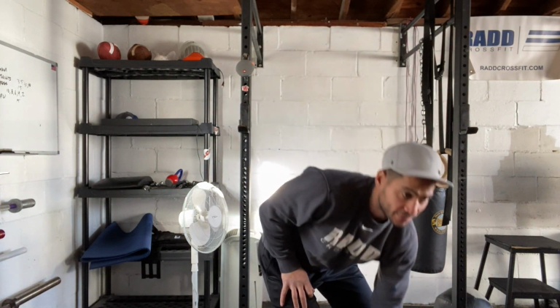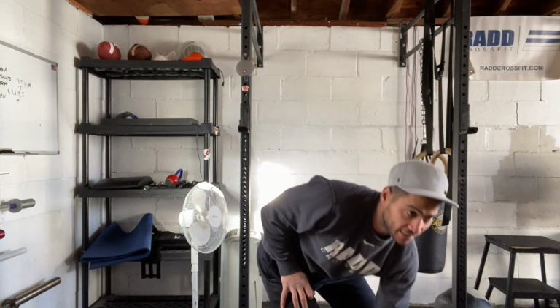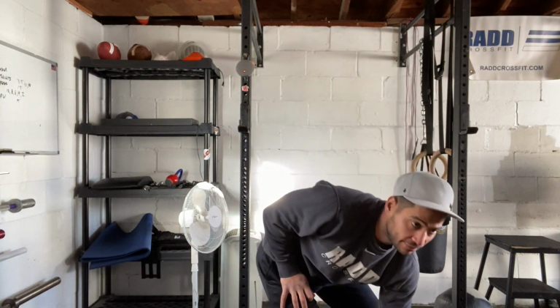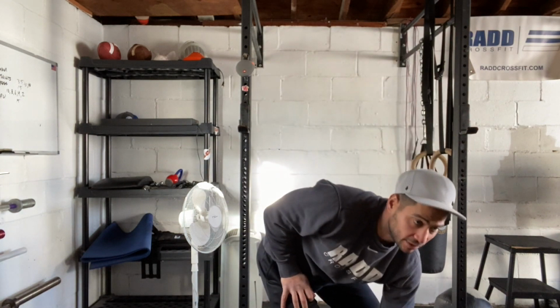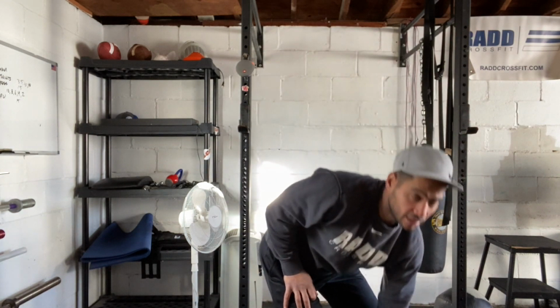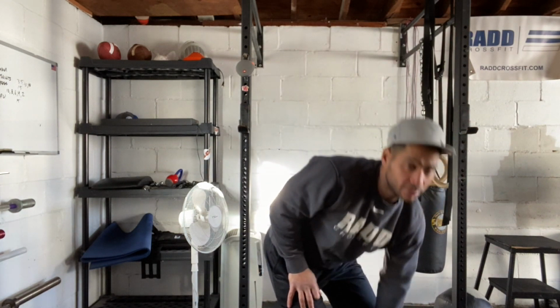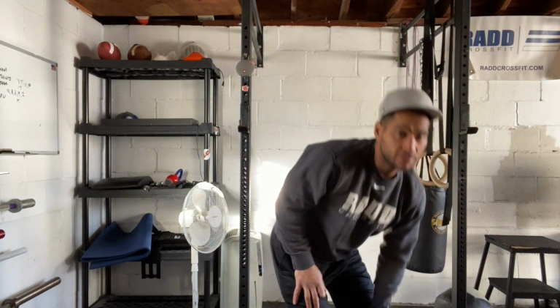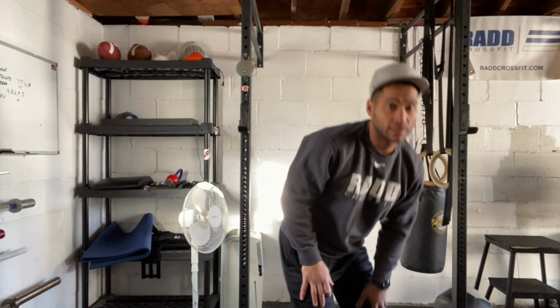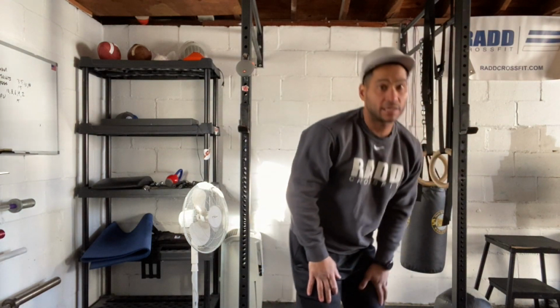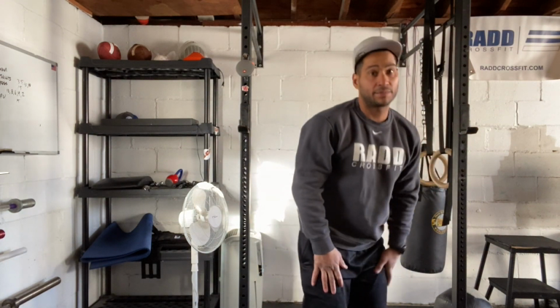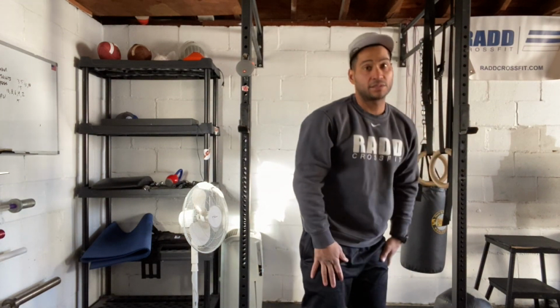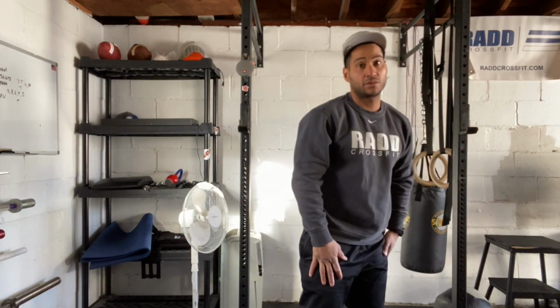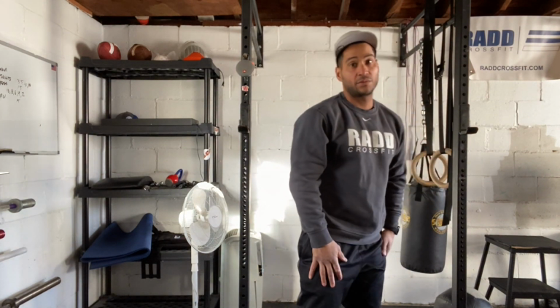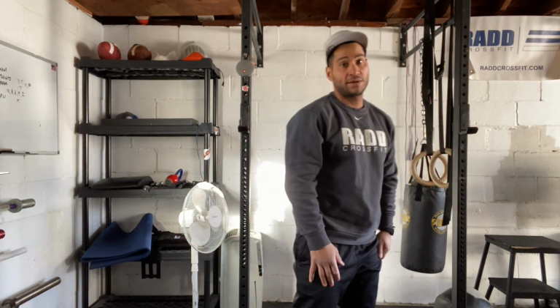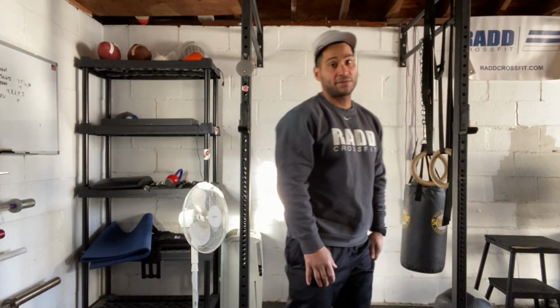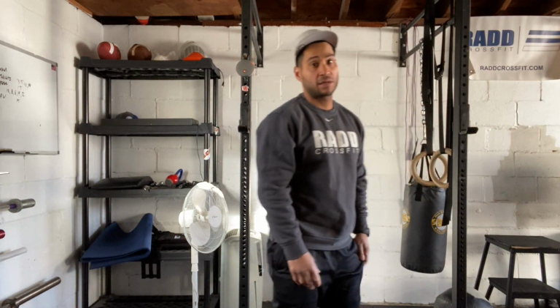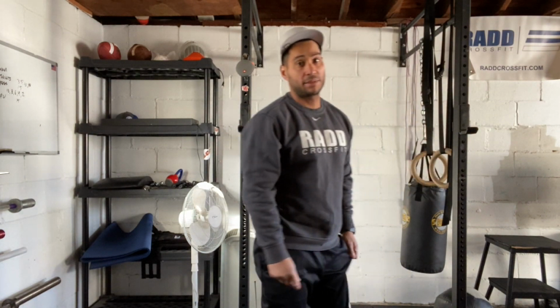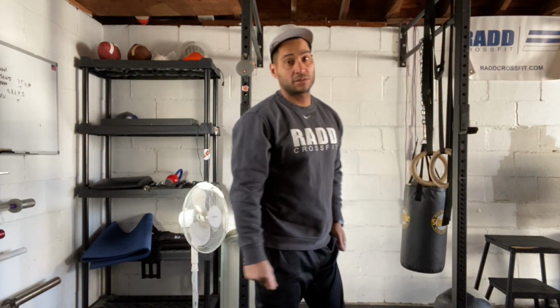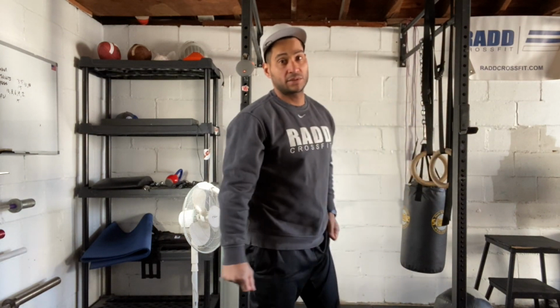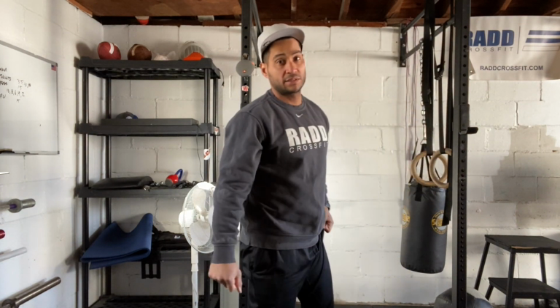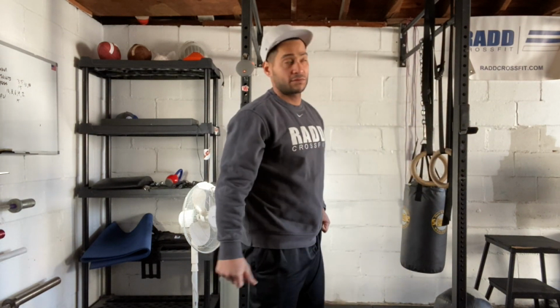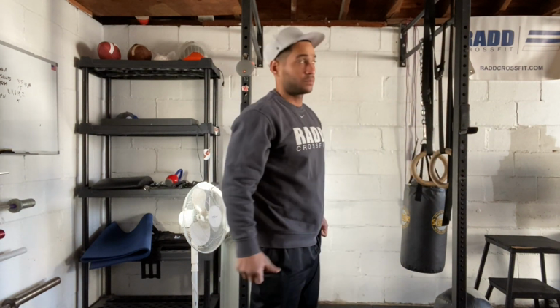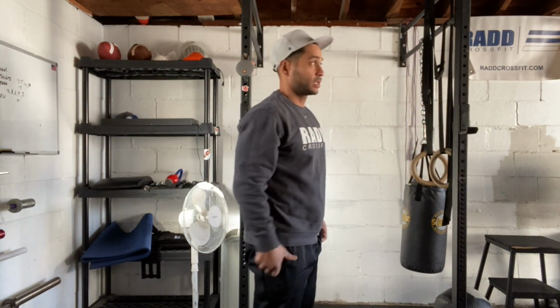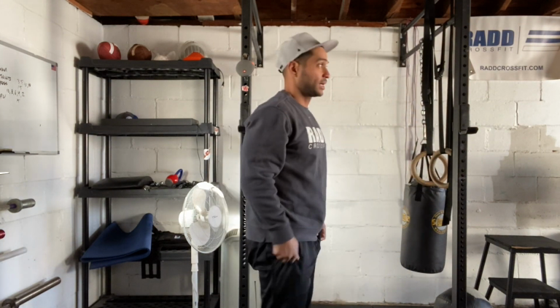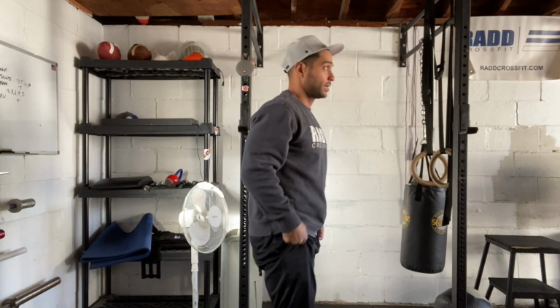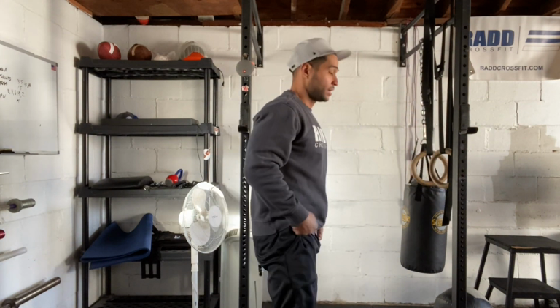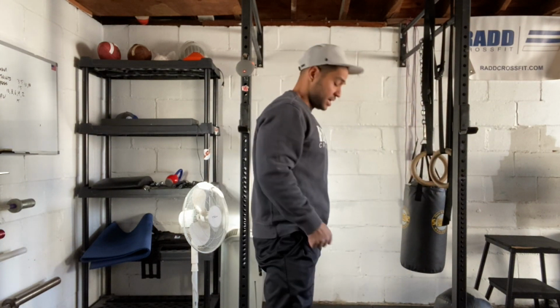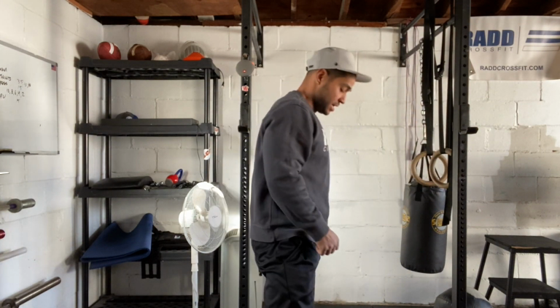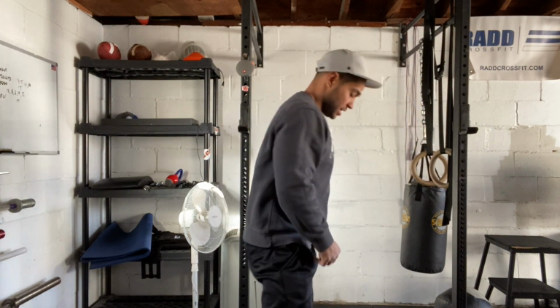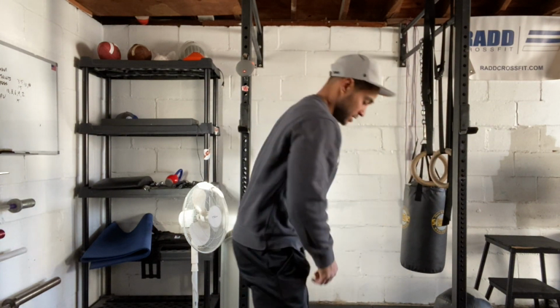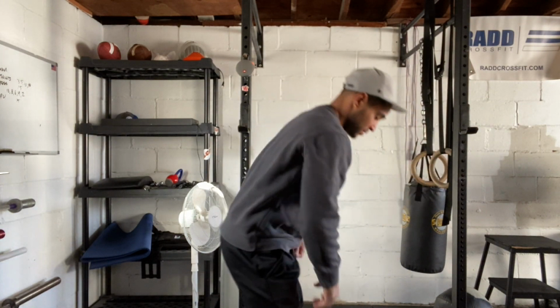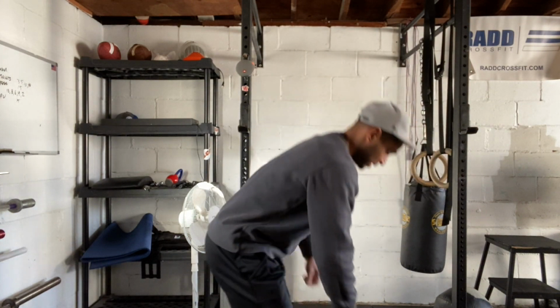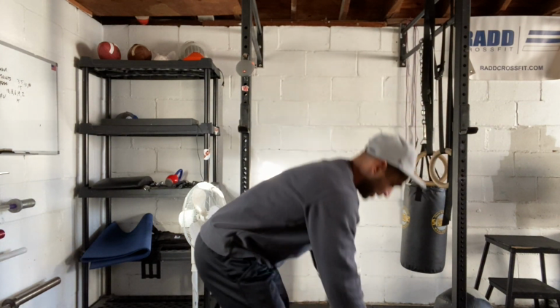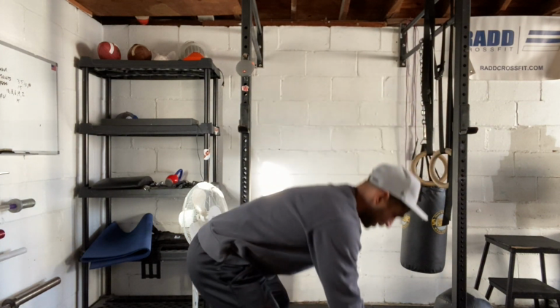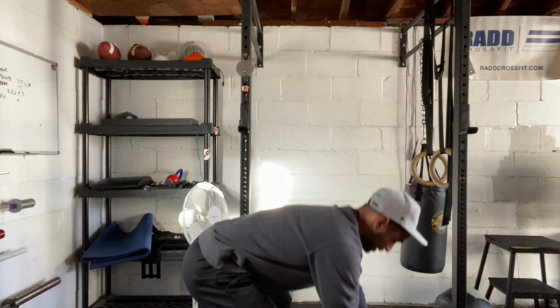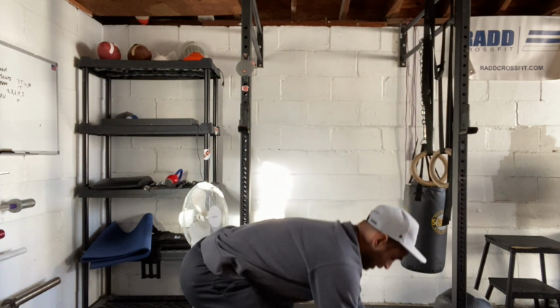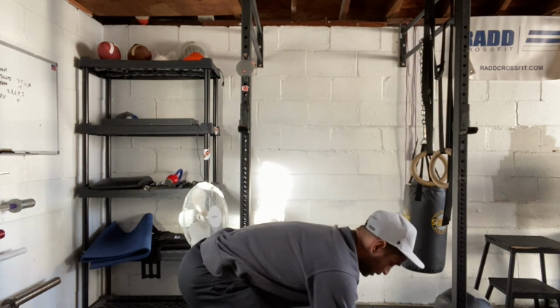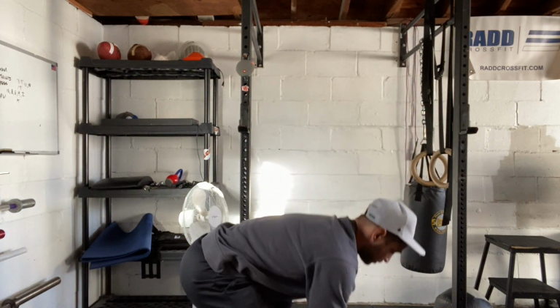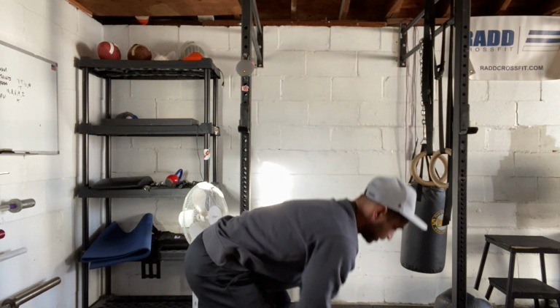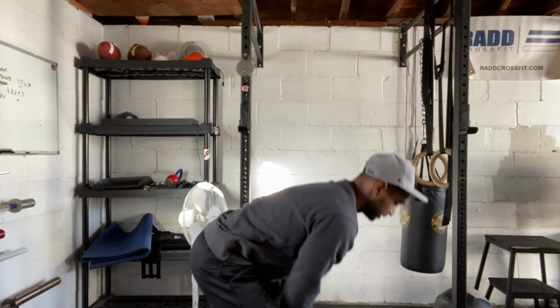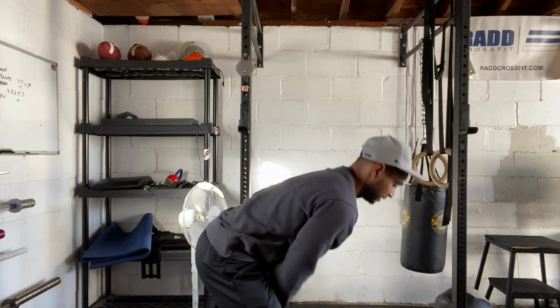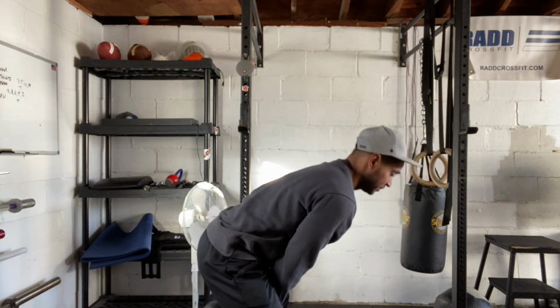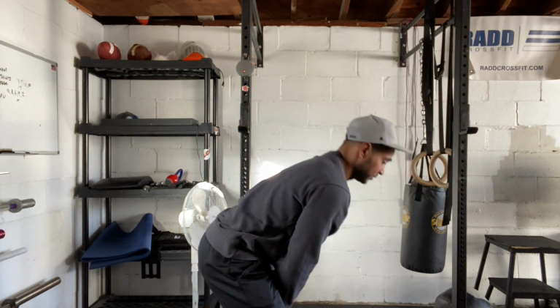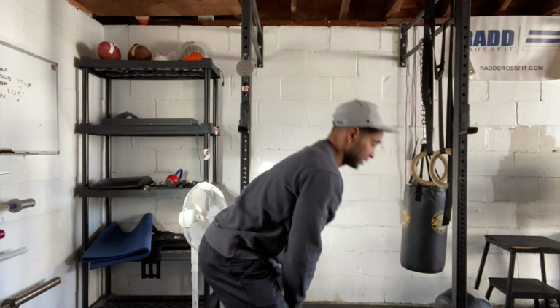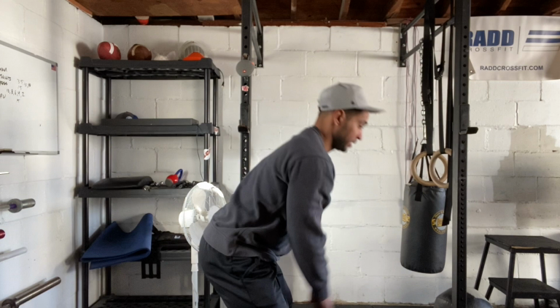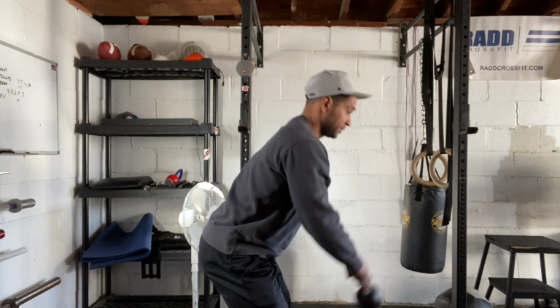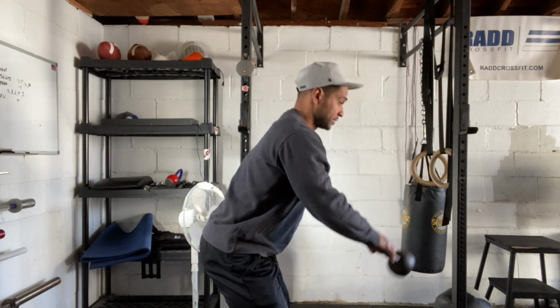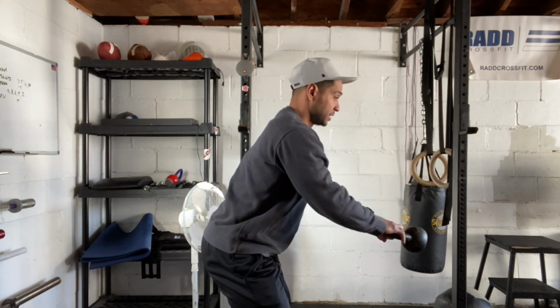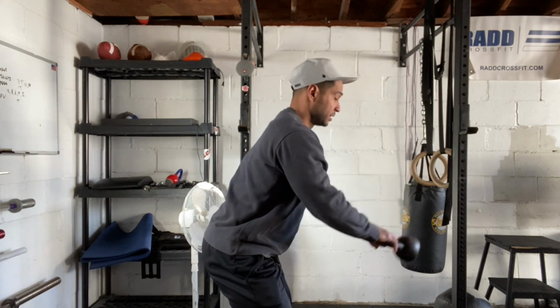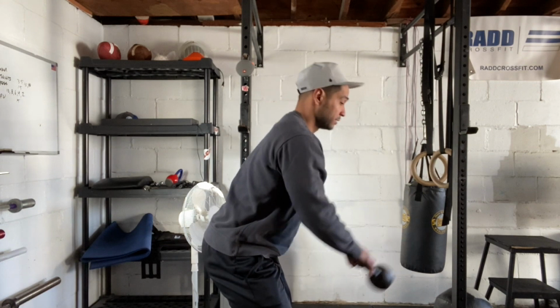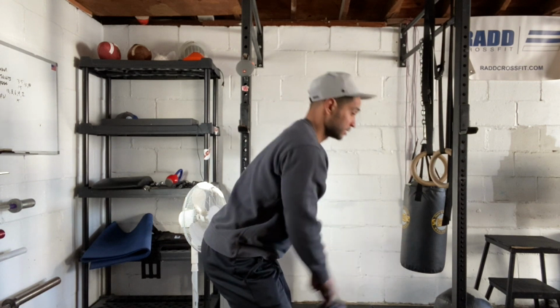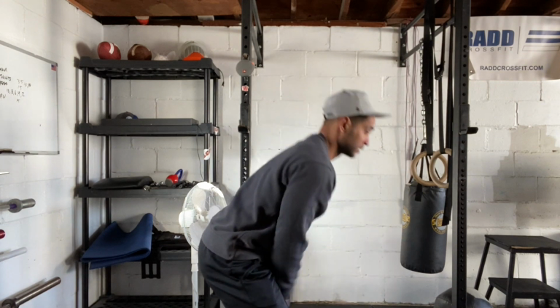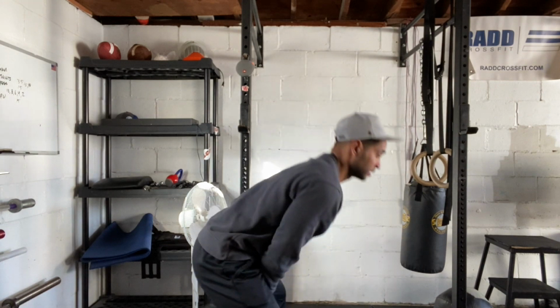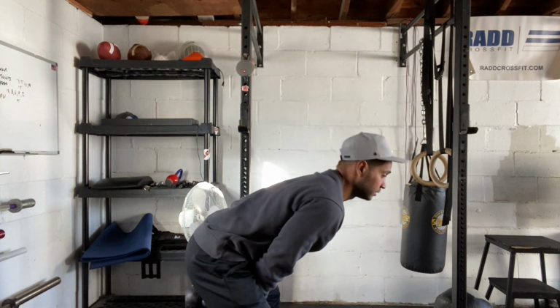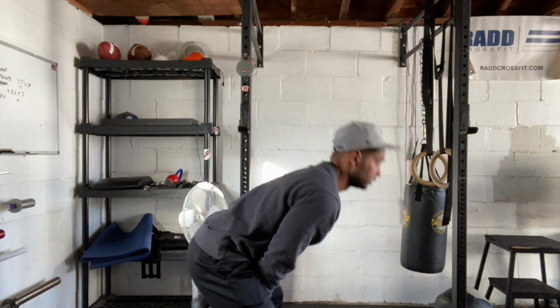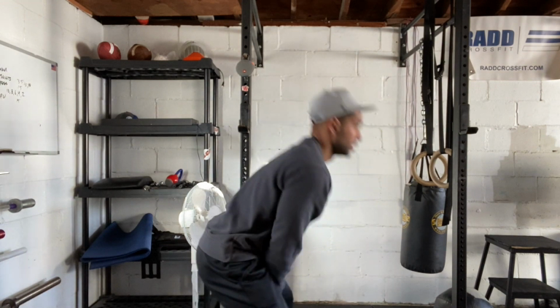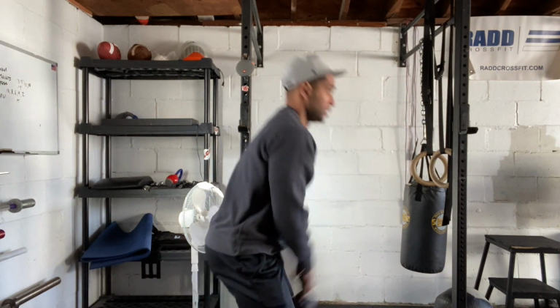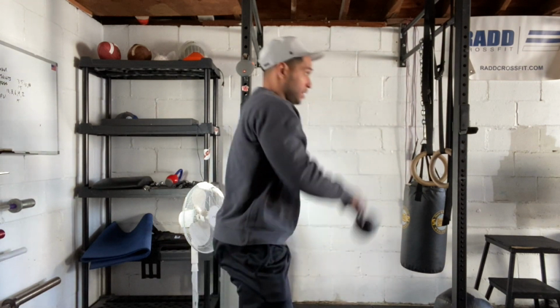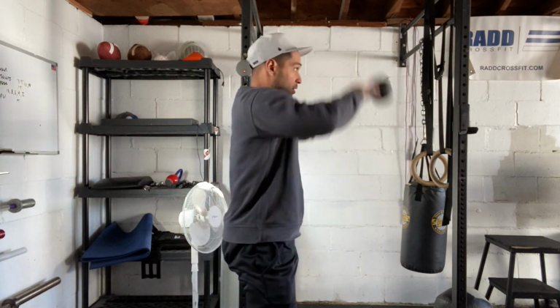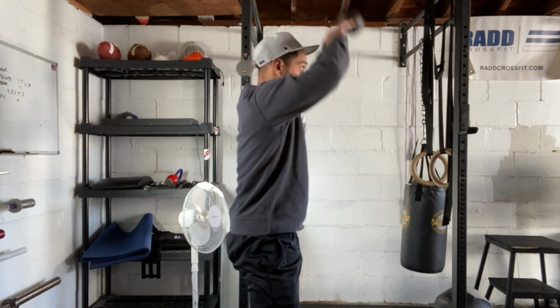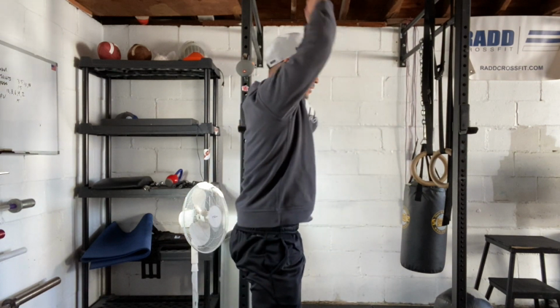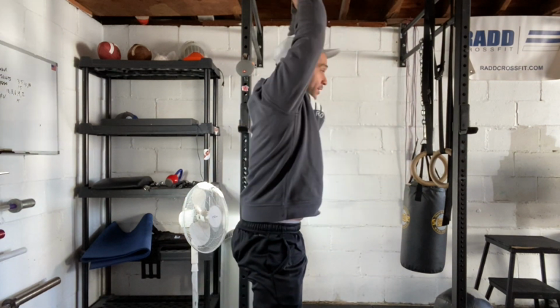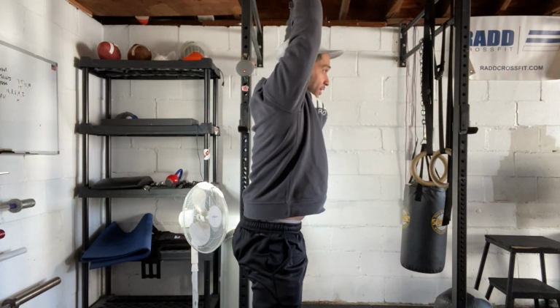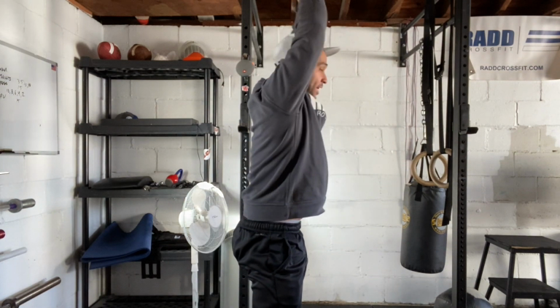Then we're going to go into our kettlebell swing. We have kettlebell swings for the workout. So we're going to get the kettlebell in between our hips and just go all the way overhead.